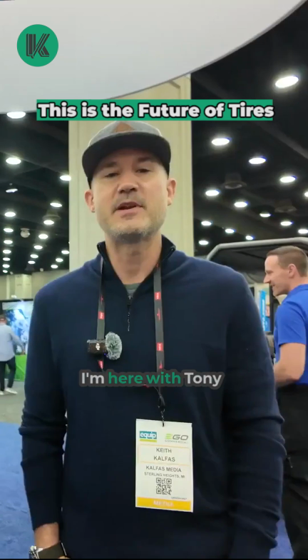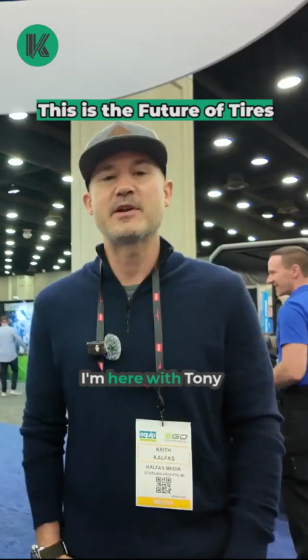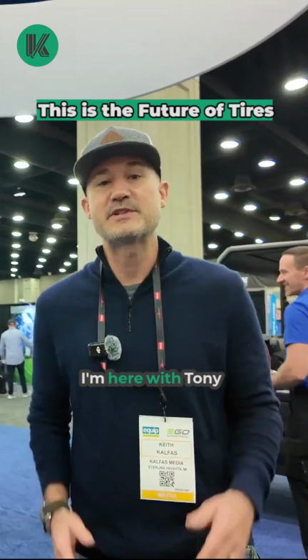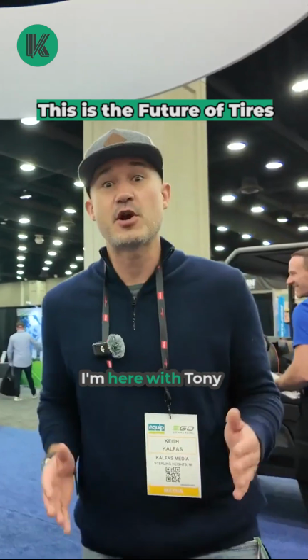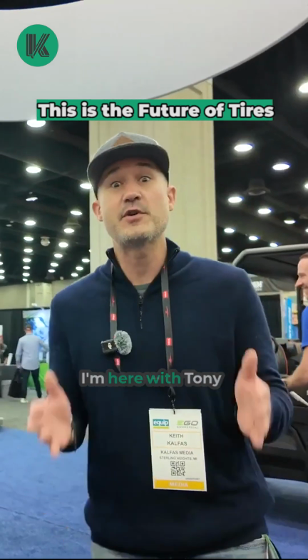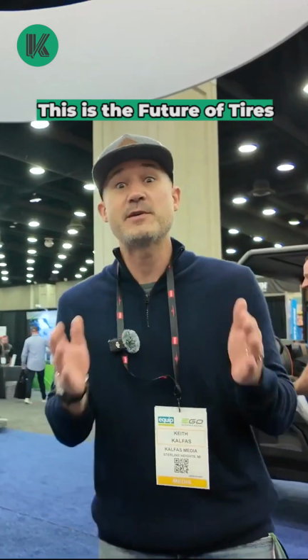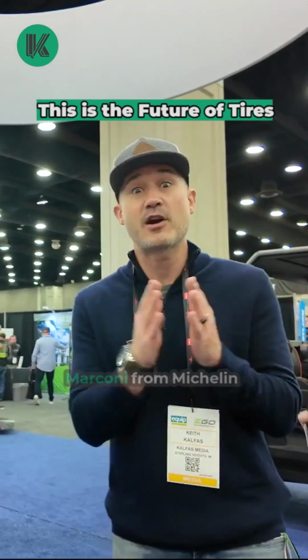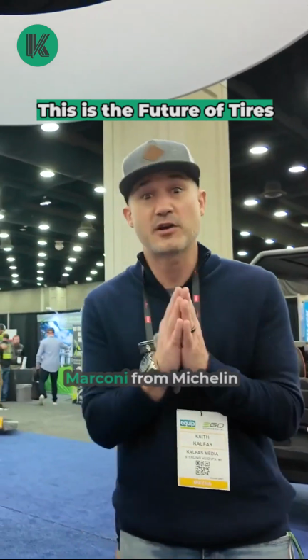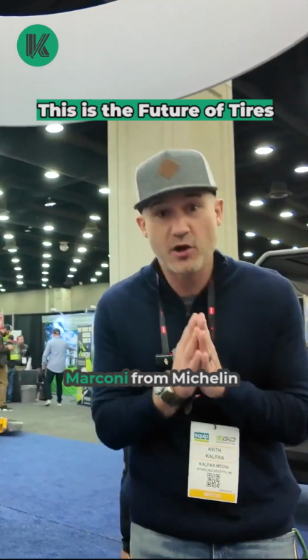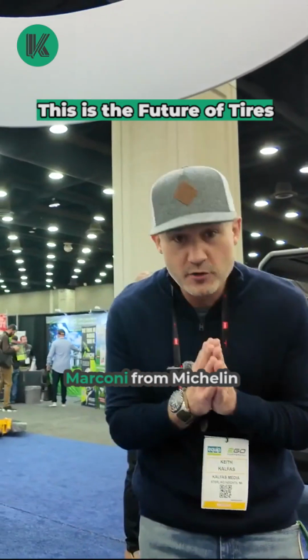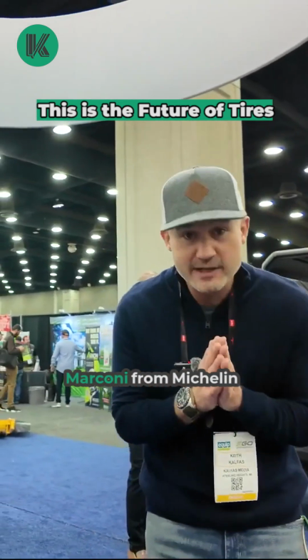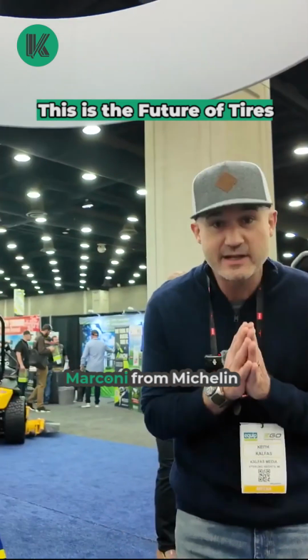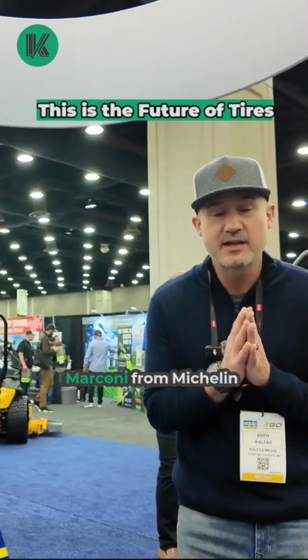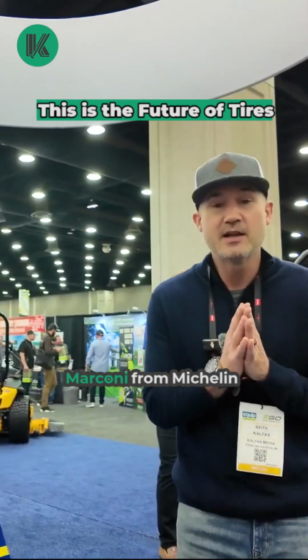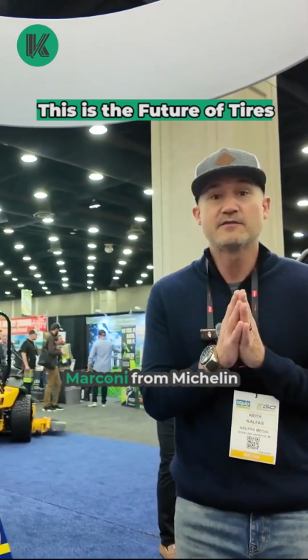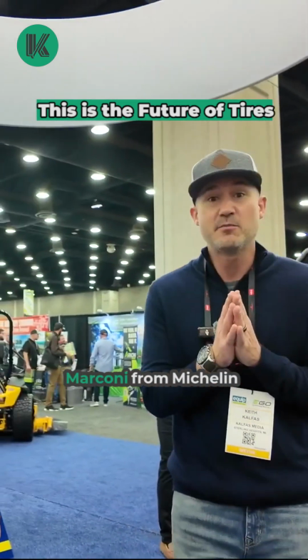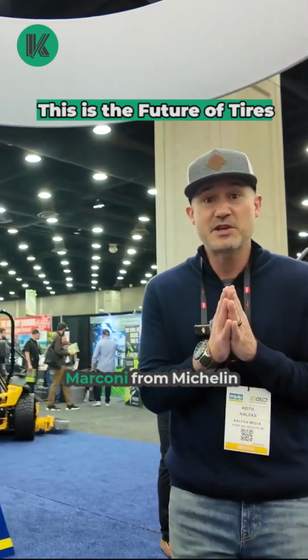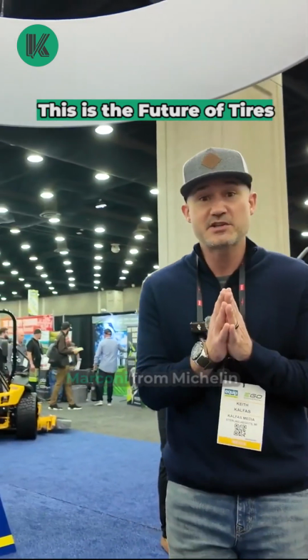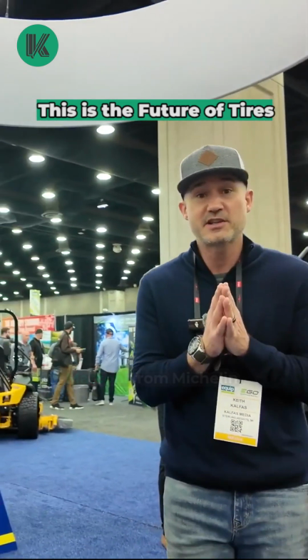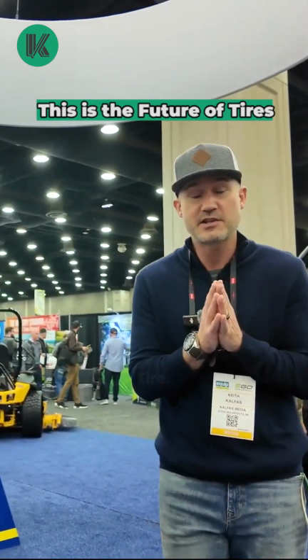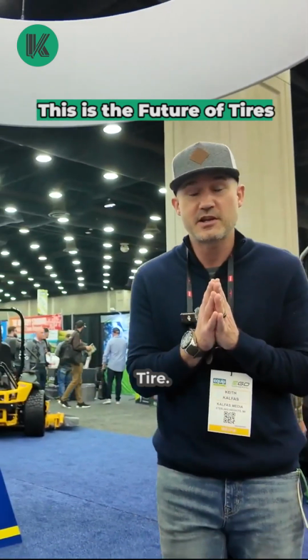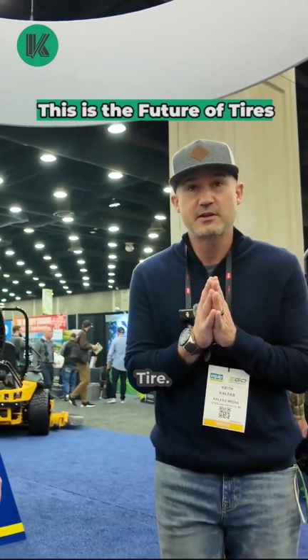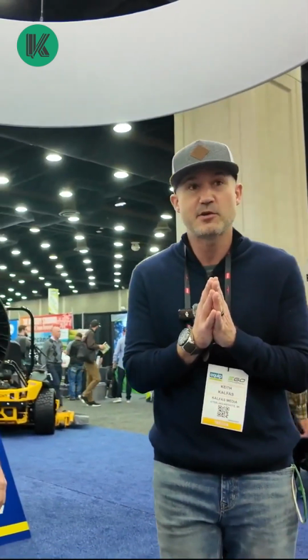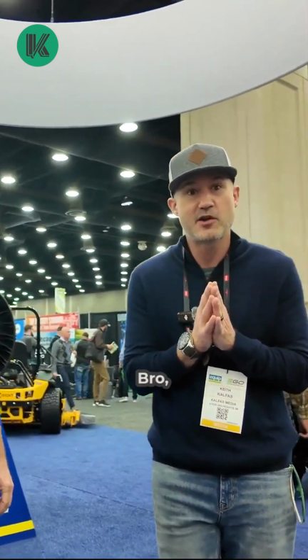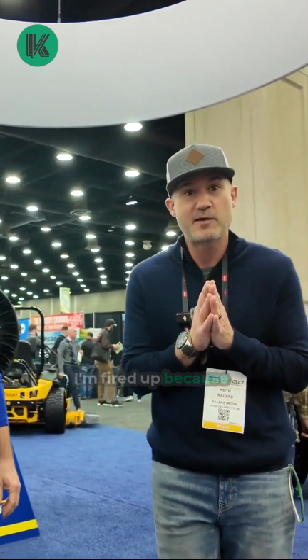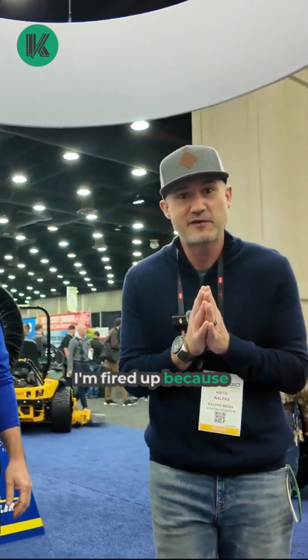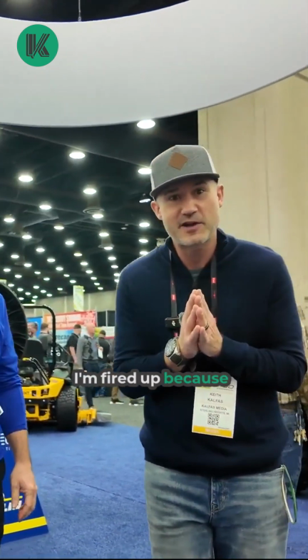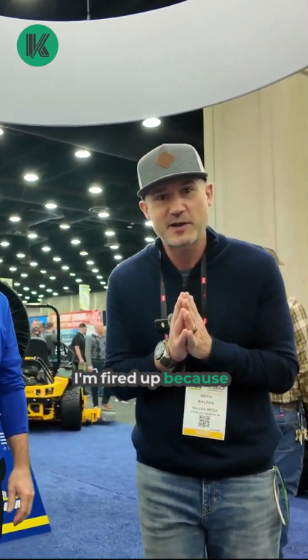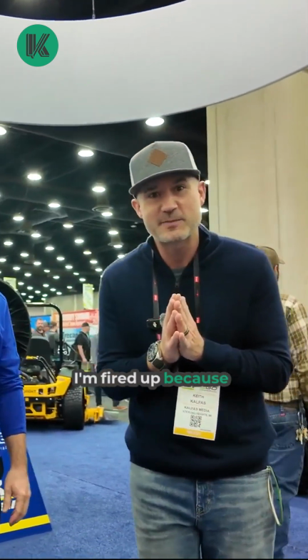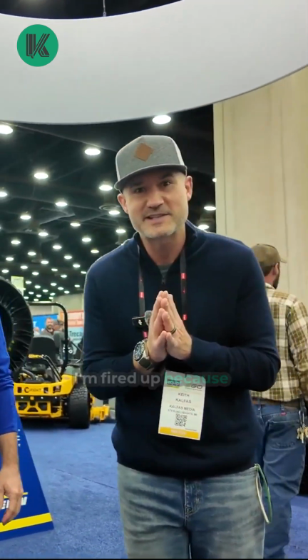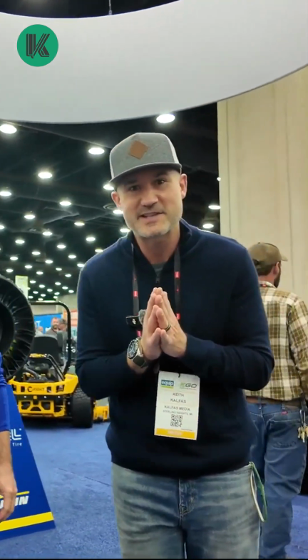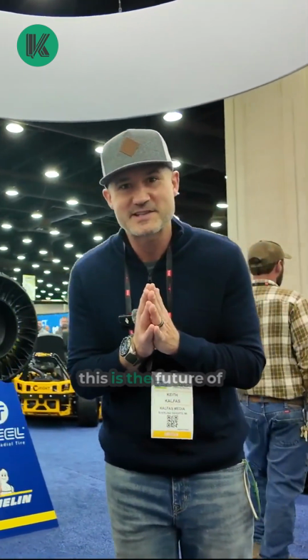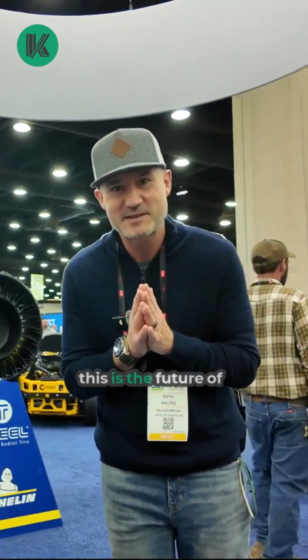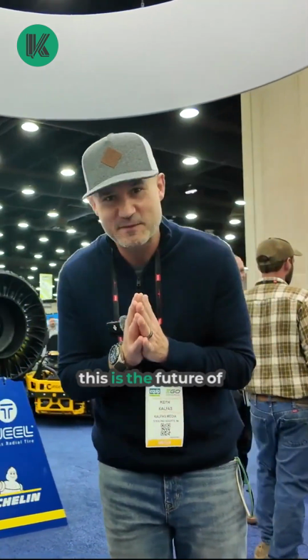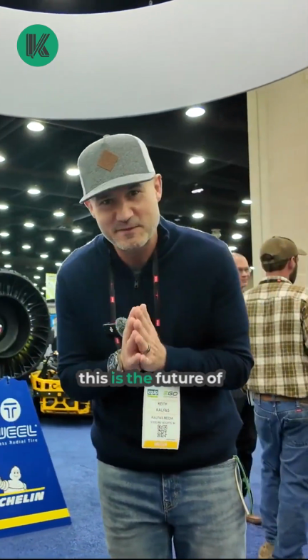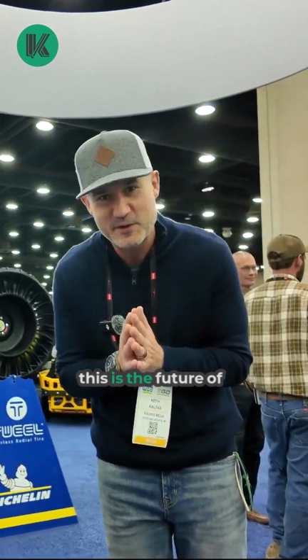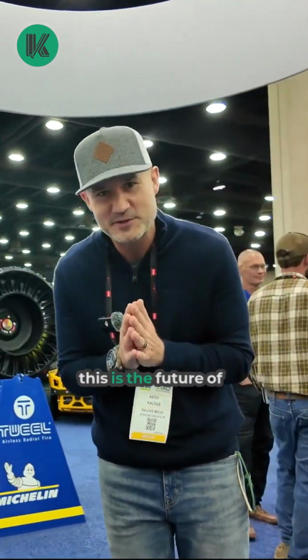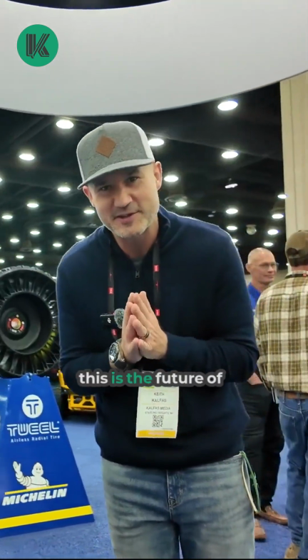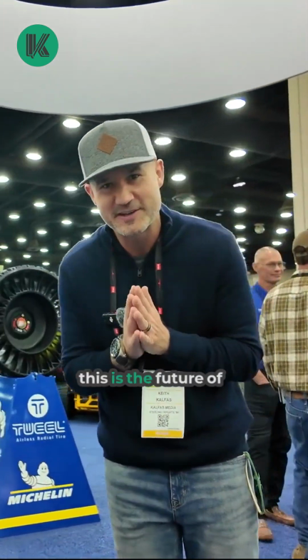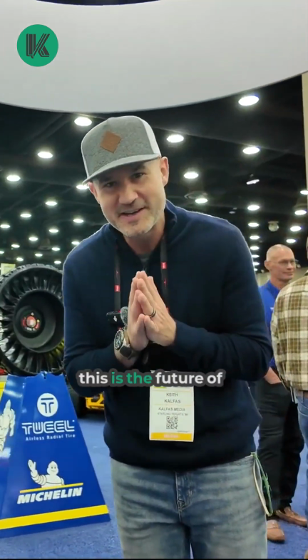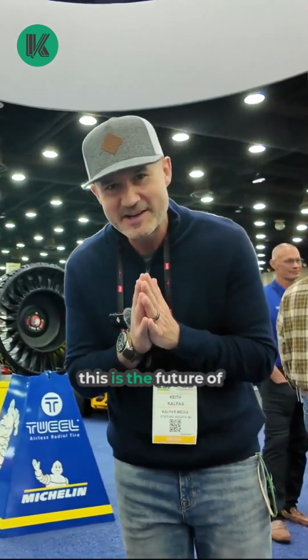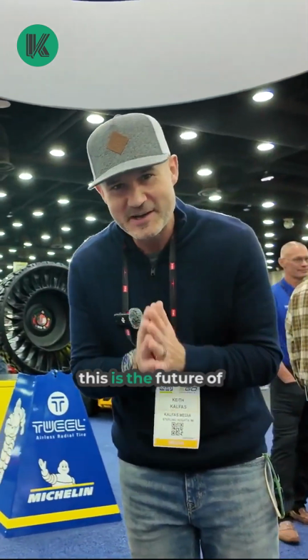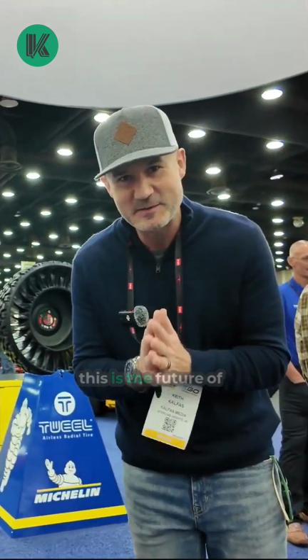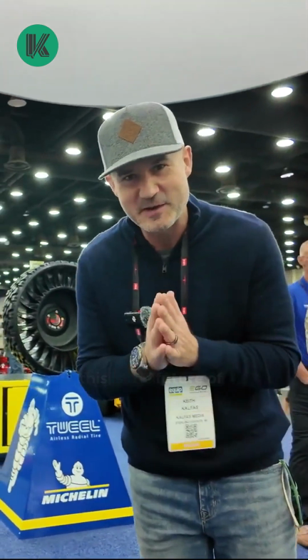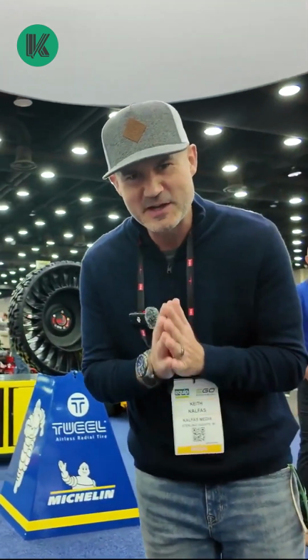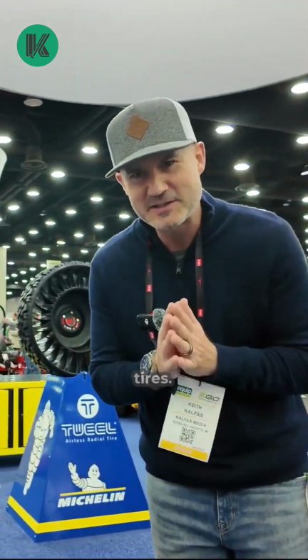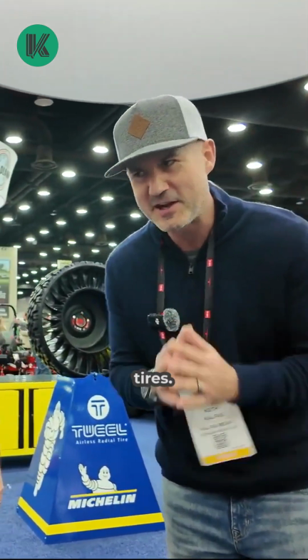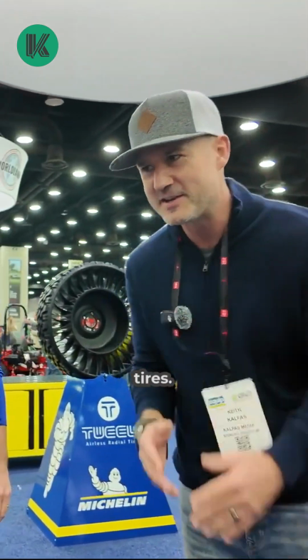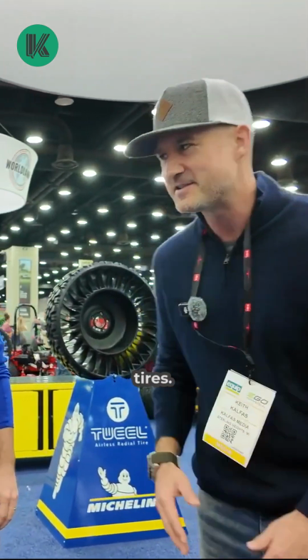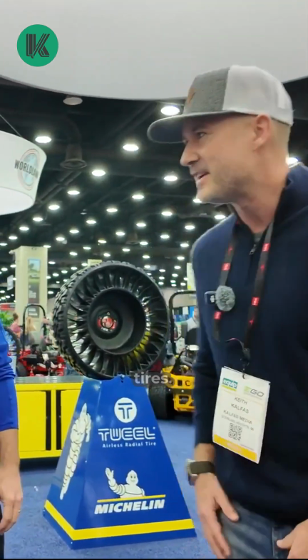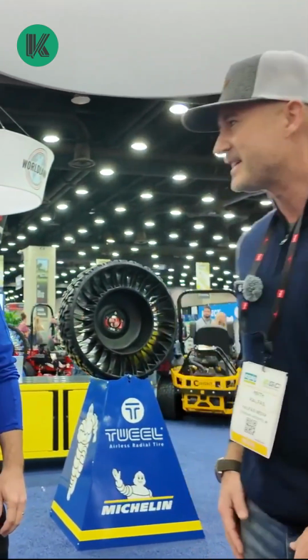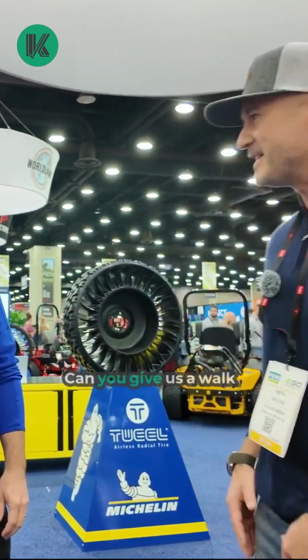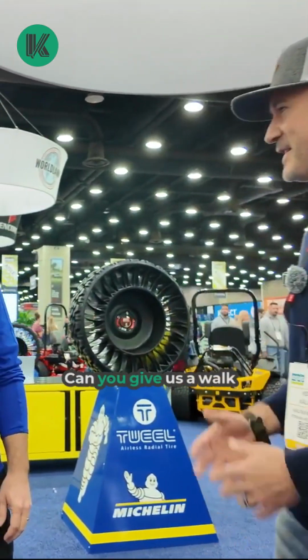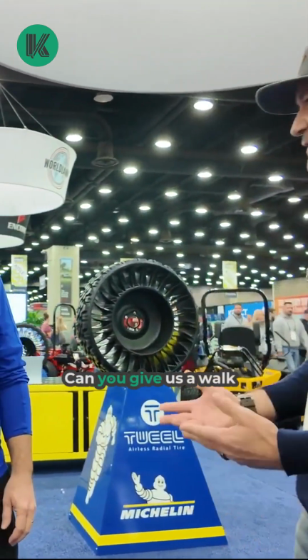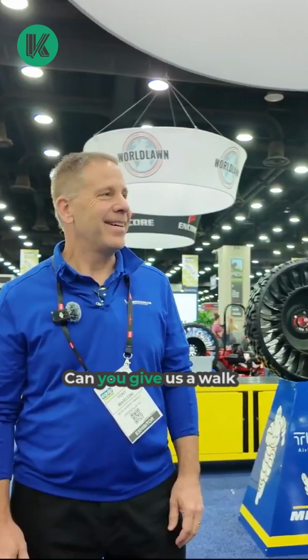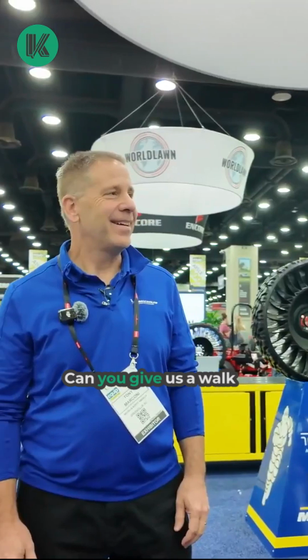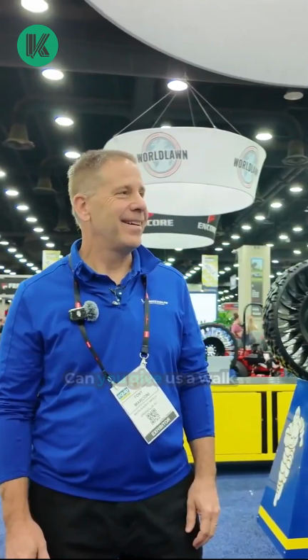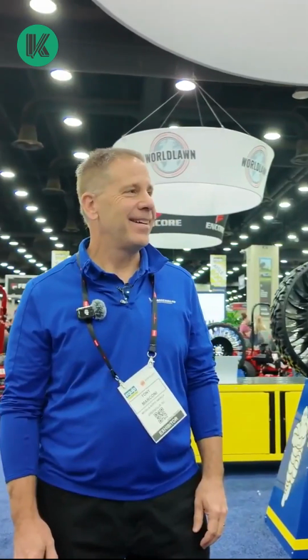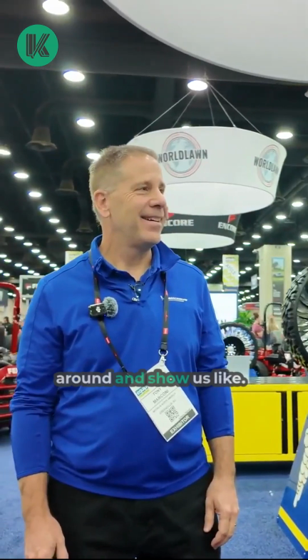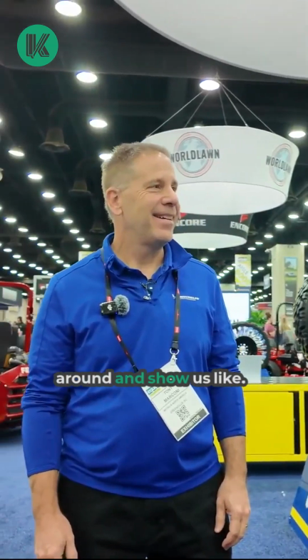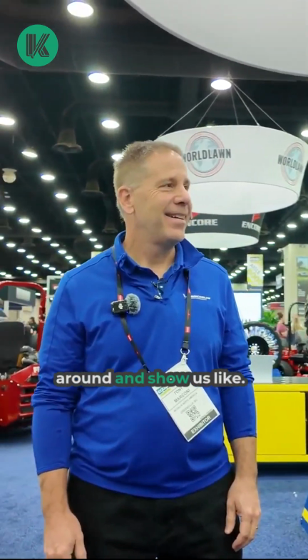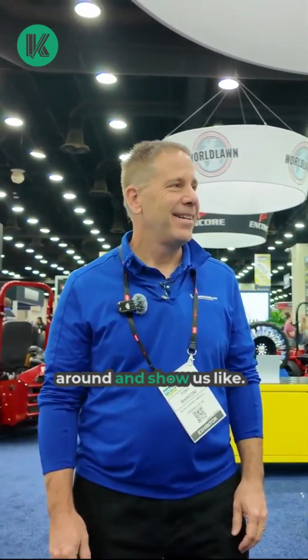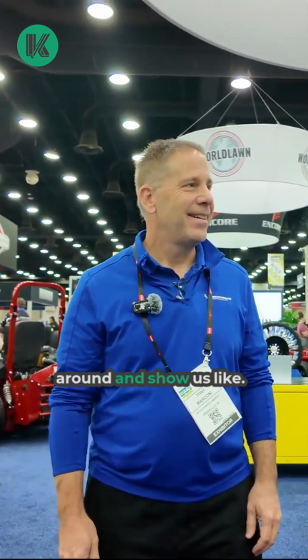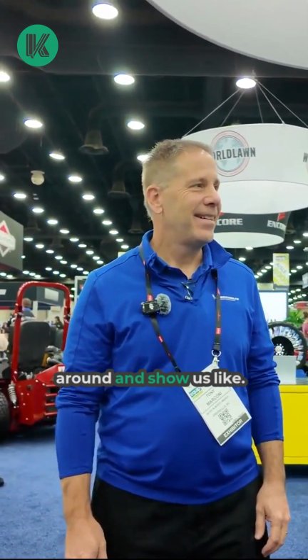I'm here with Tony Marconi from Michelin Tire. I'm fired up because this is the future of tires. Can you give us a walk around and show us?